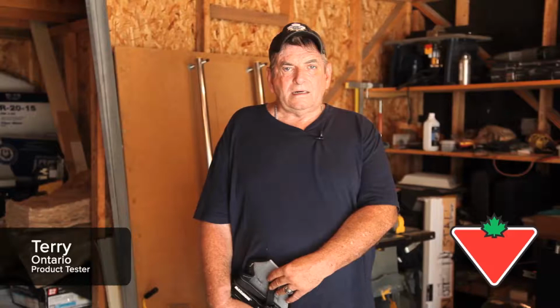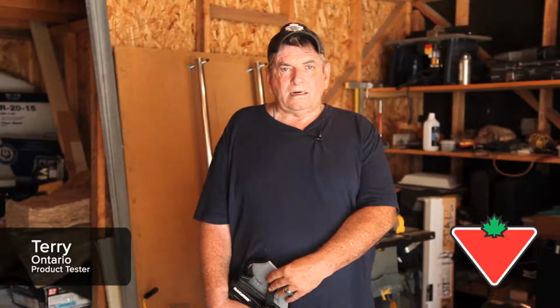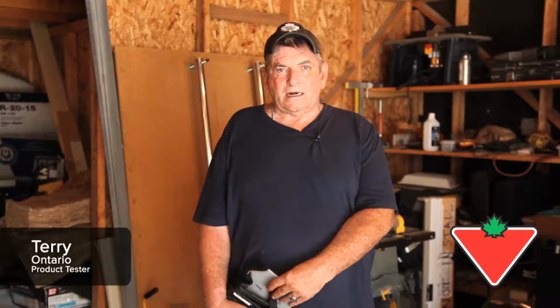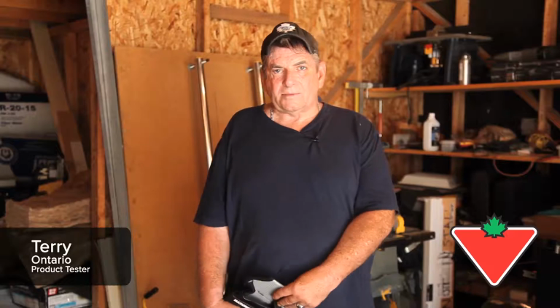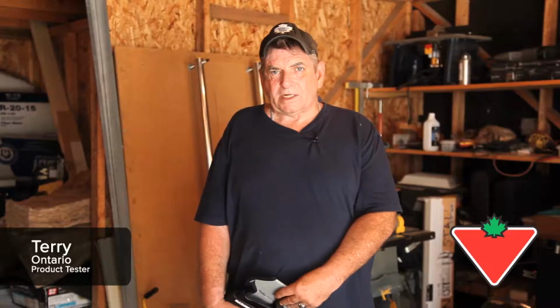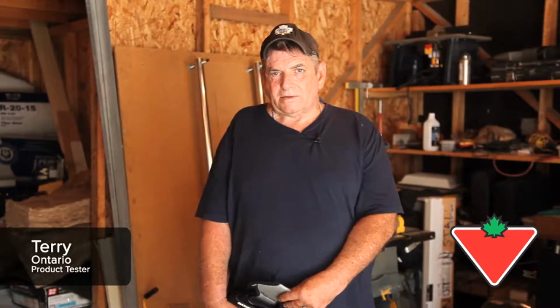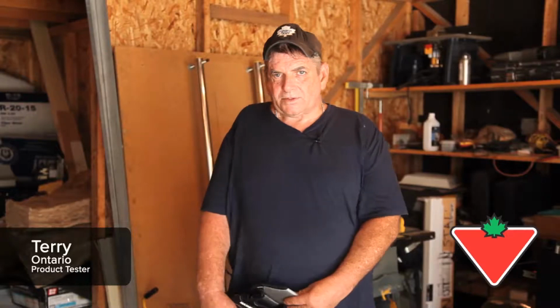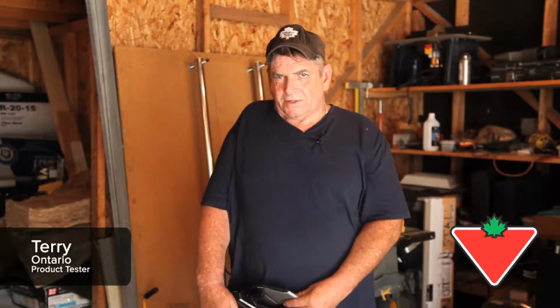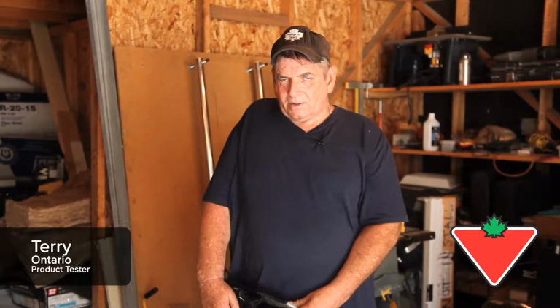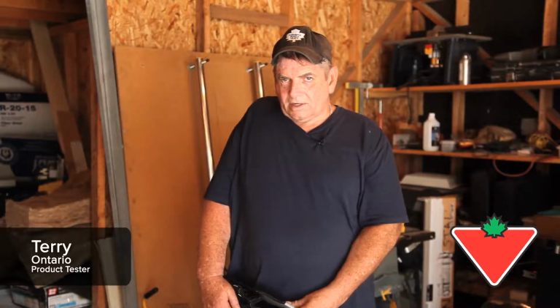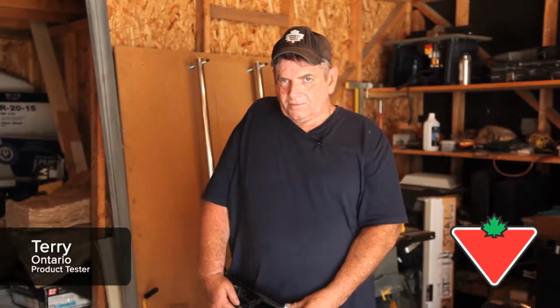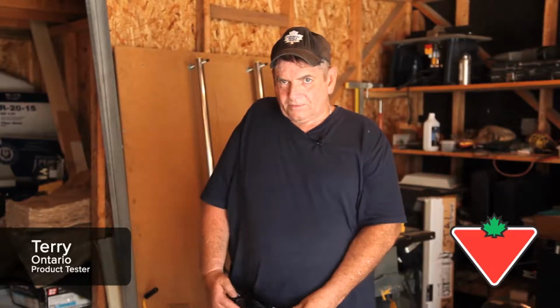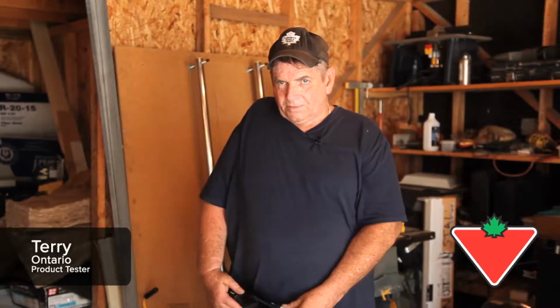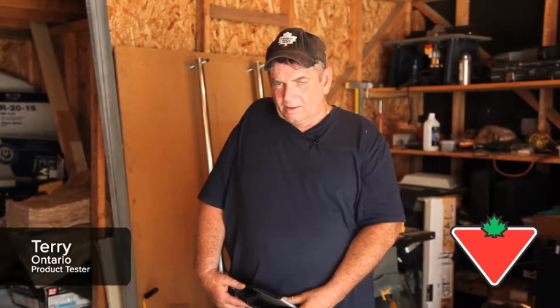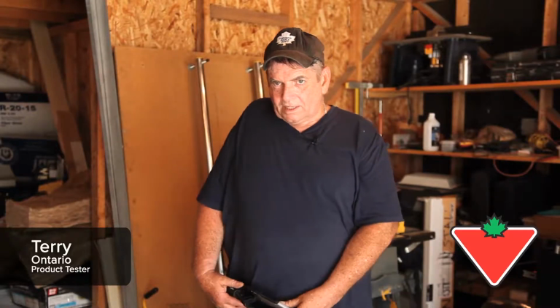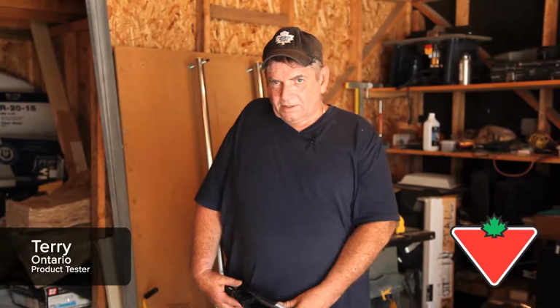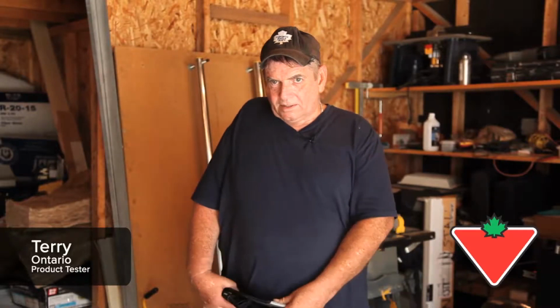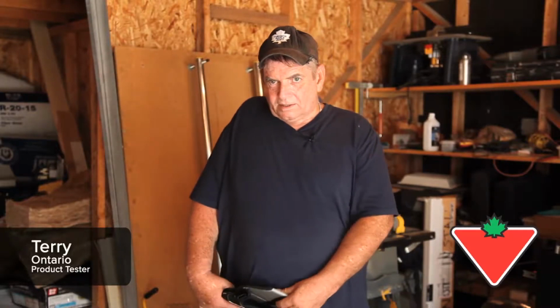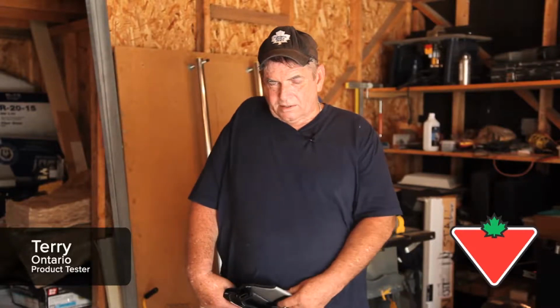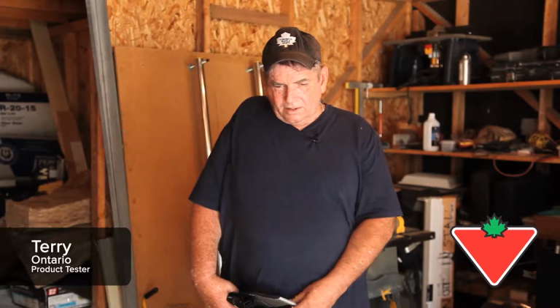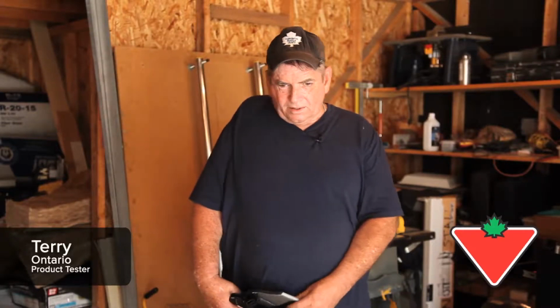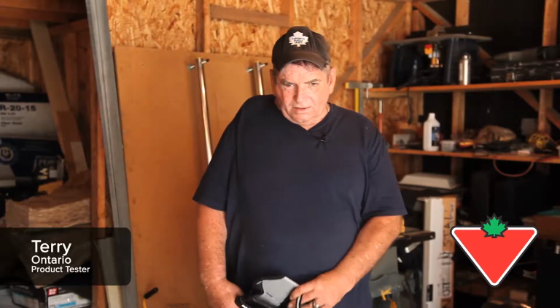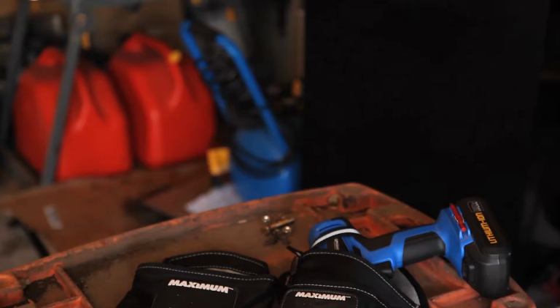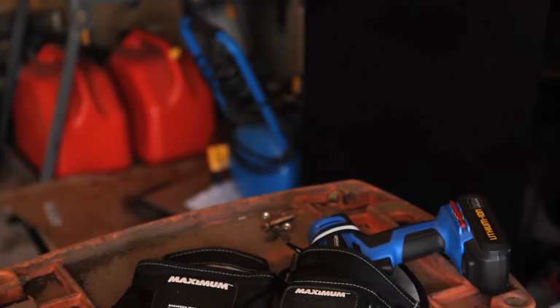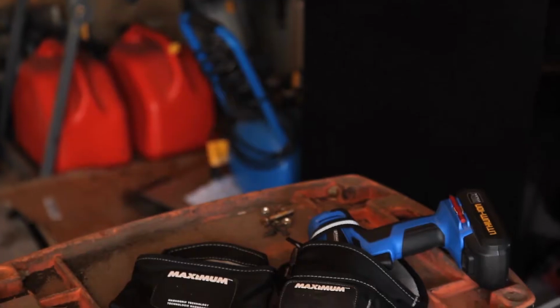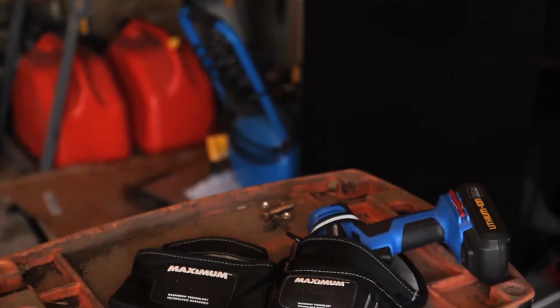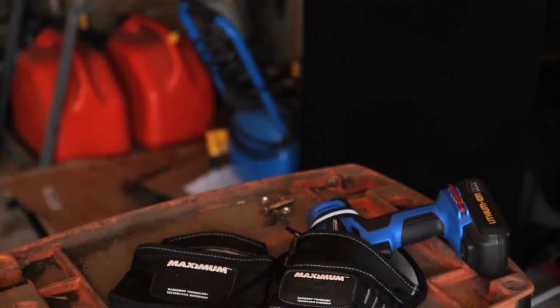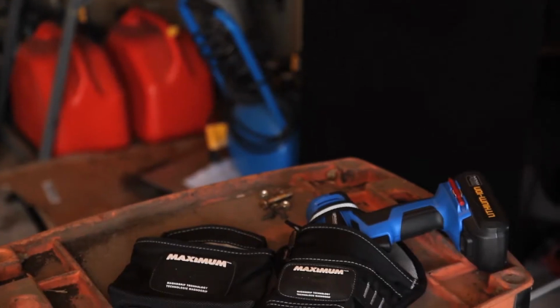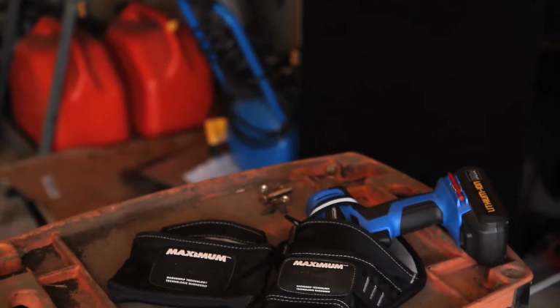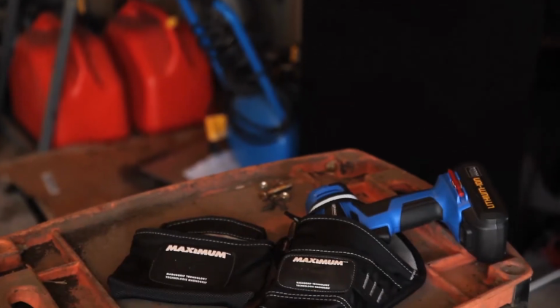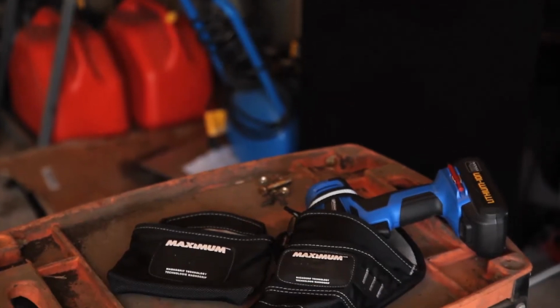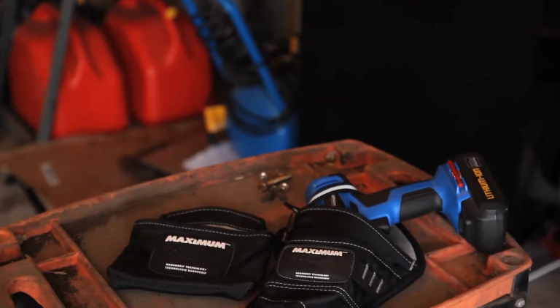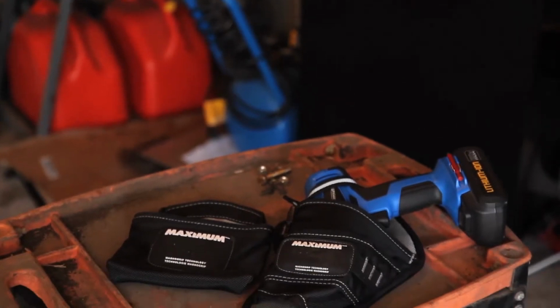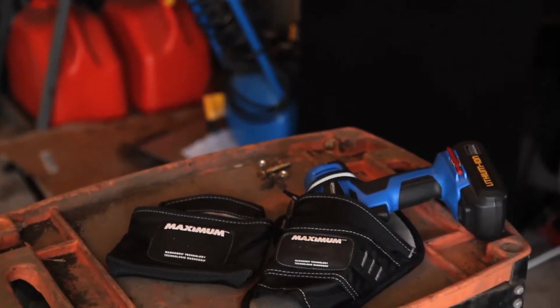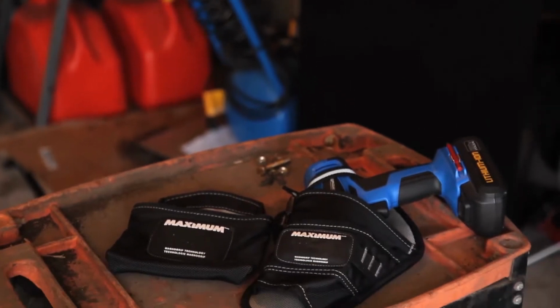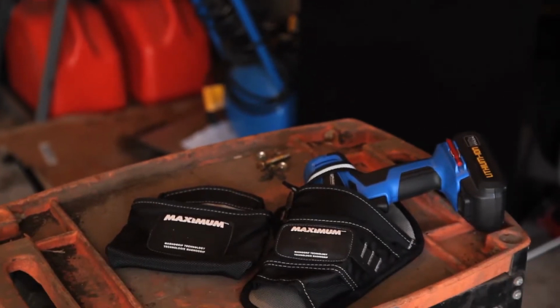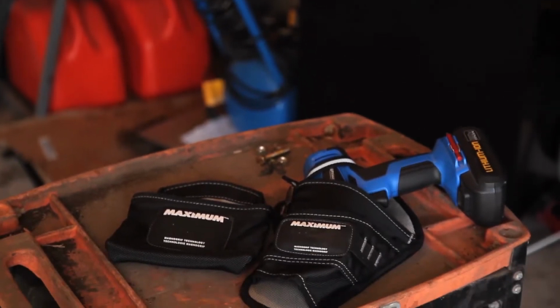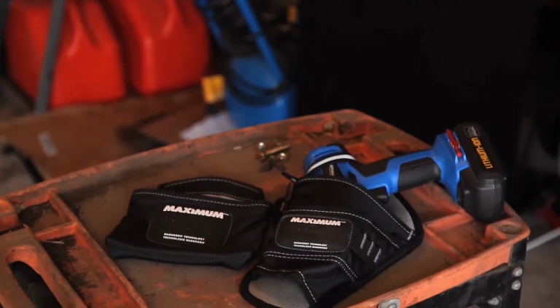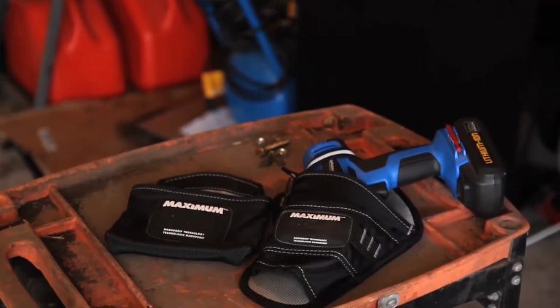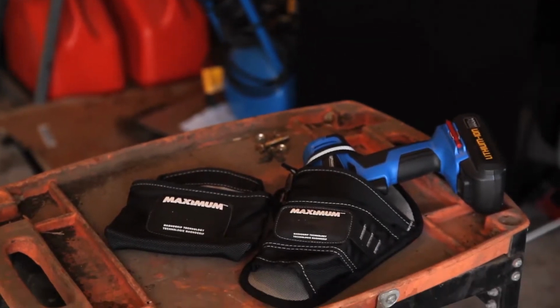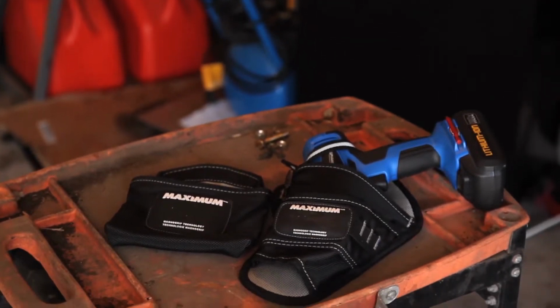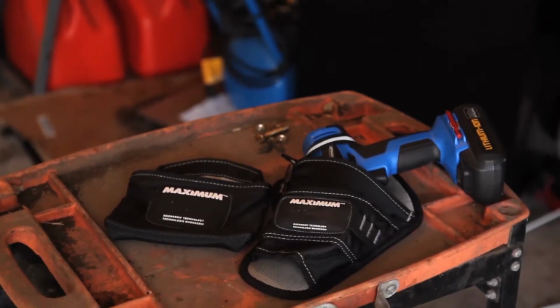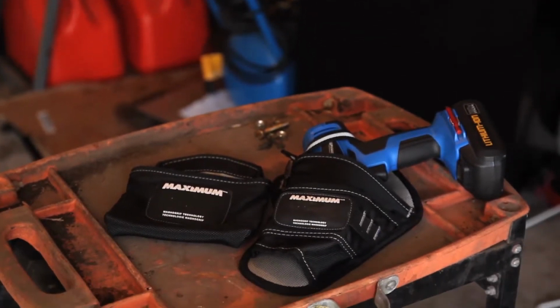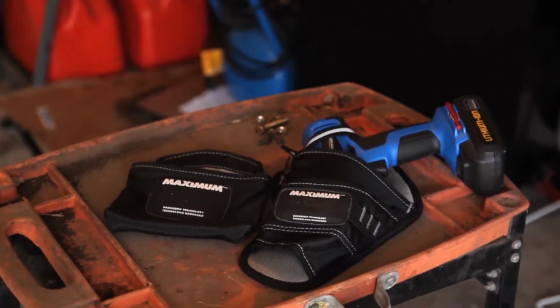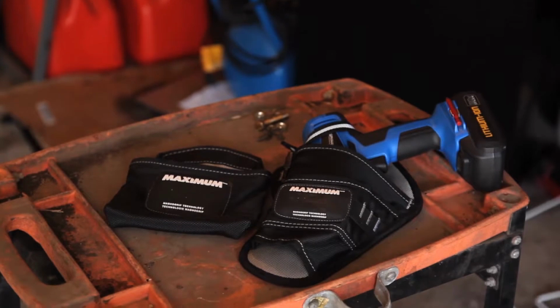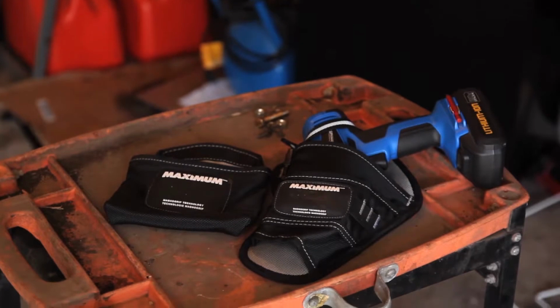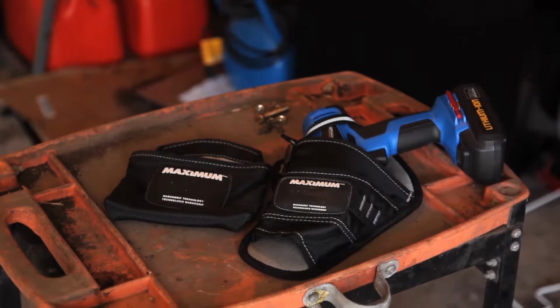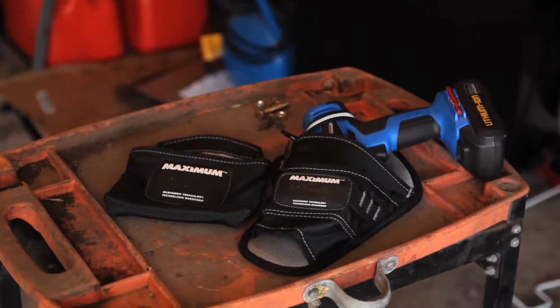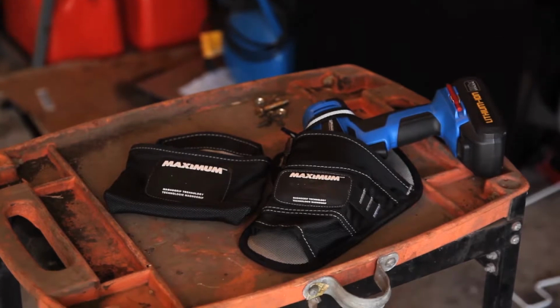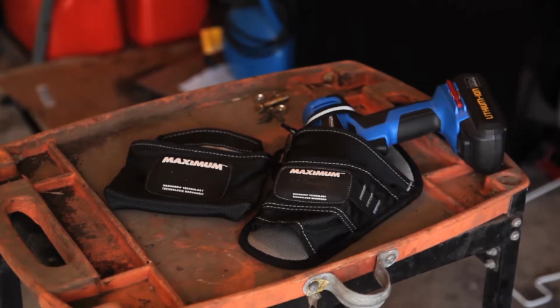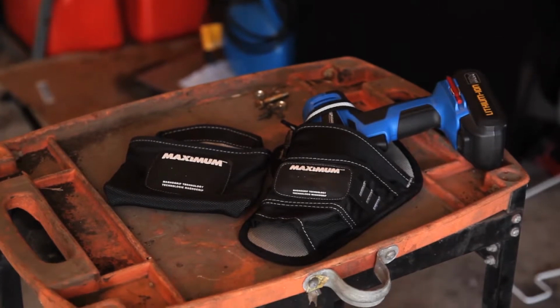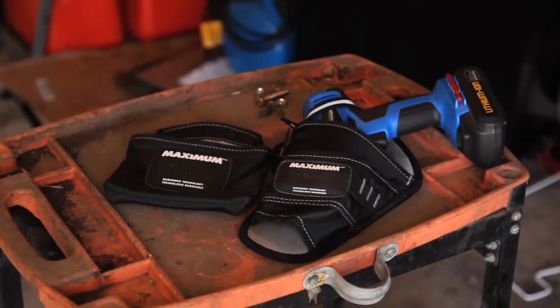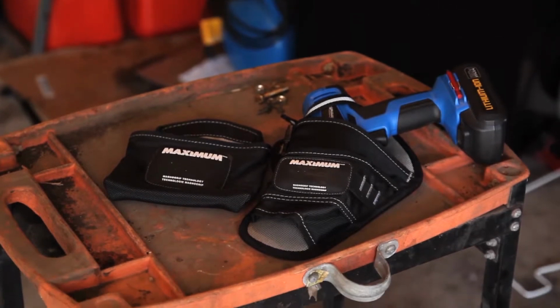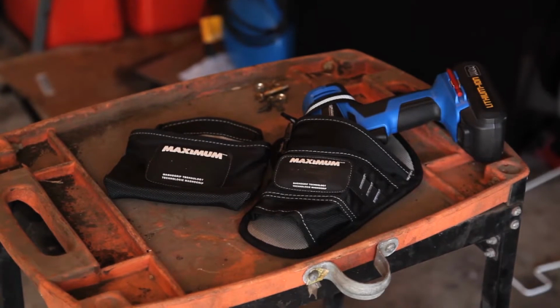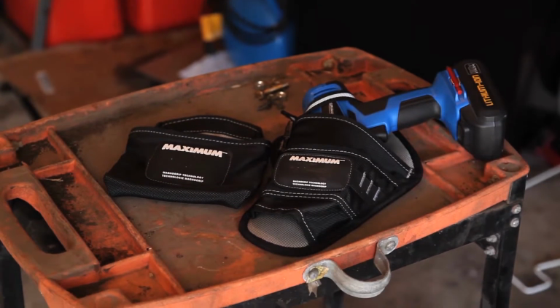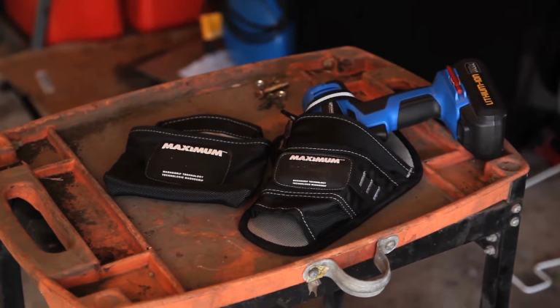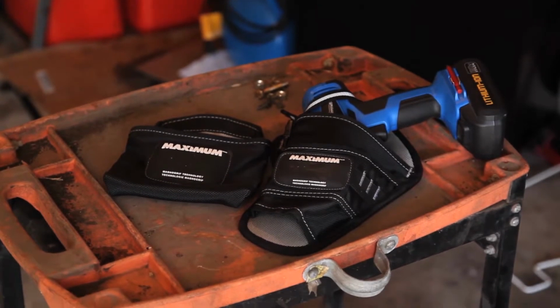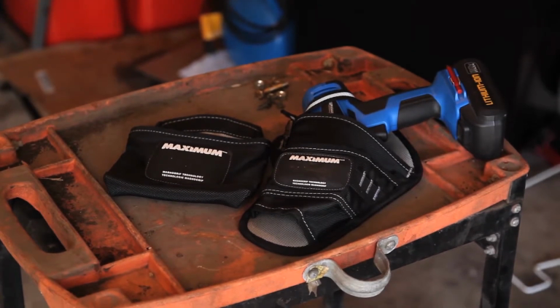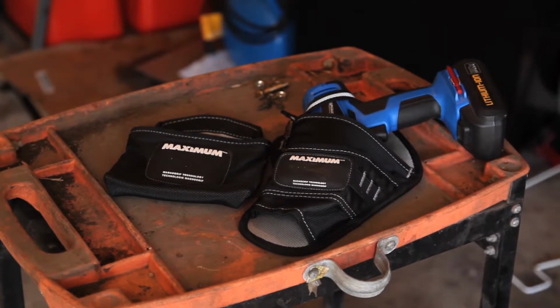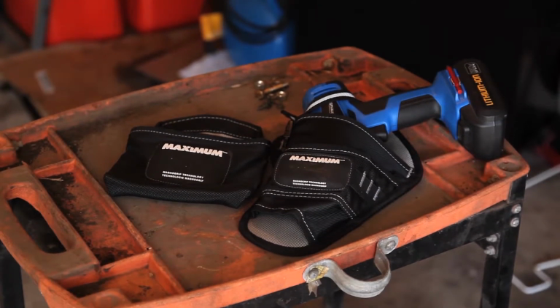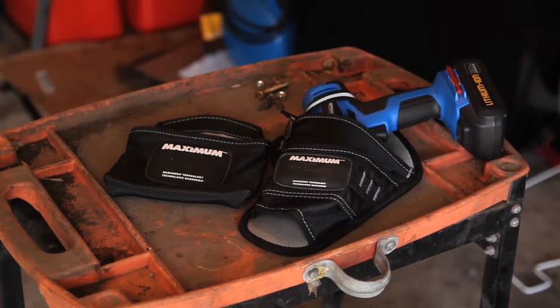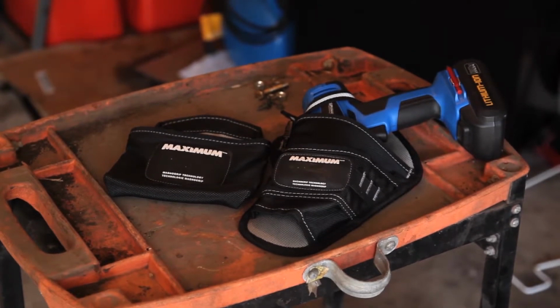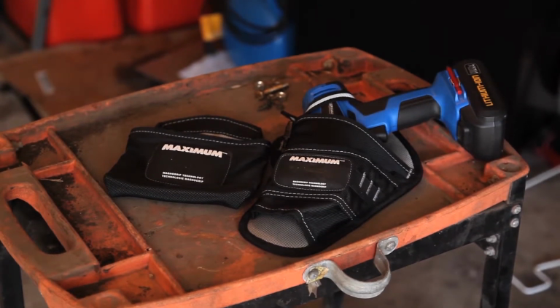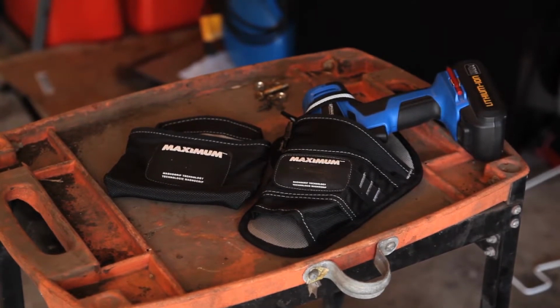Hi, my name is Terry. I'm from Bobcage in Ontario. I'm here to talk about the Maximum MagnoGrip Magnetic Drill Holster.